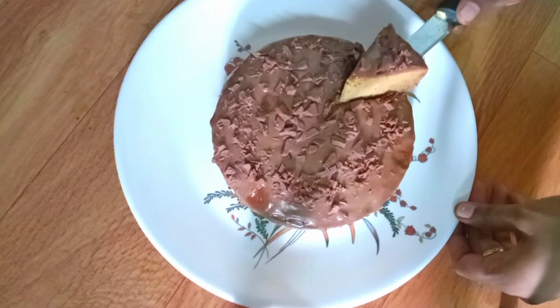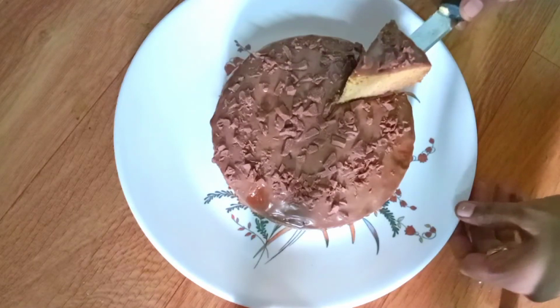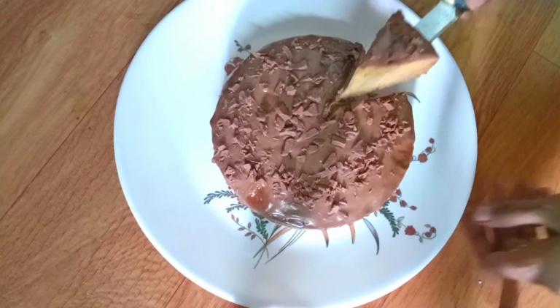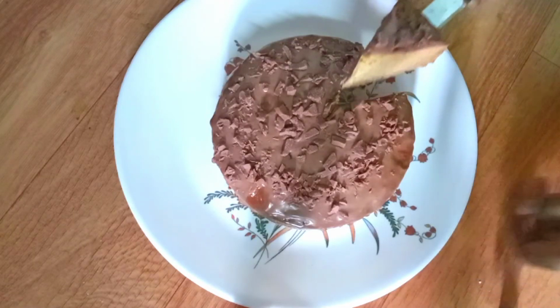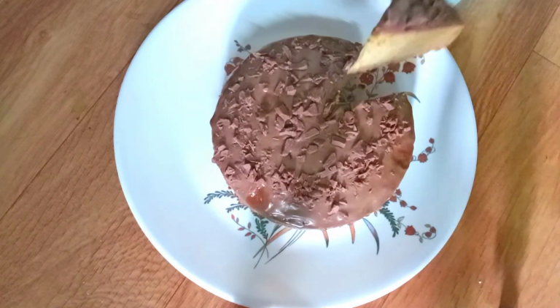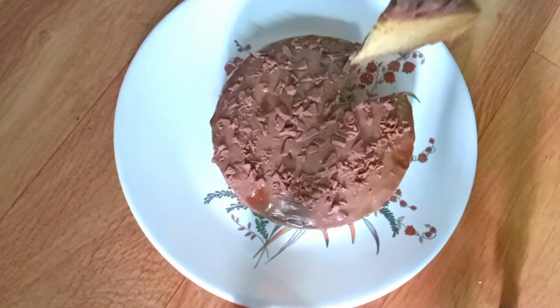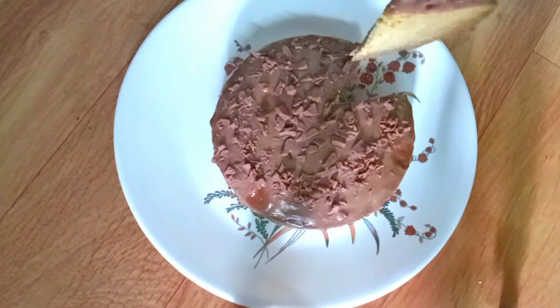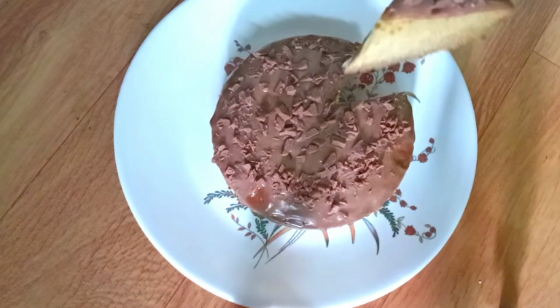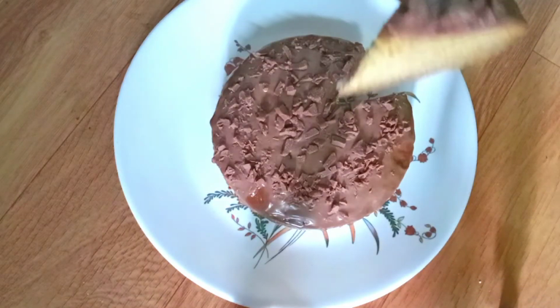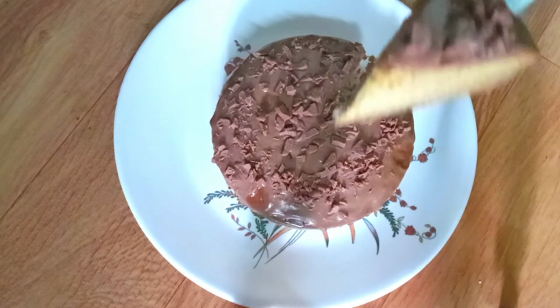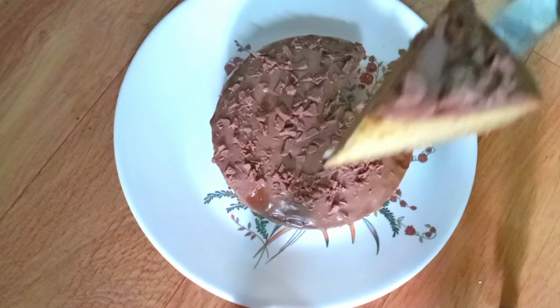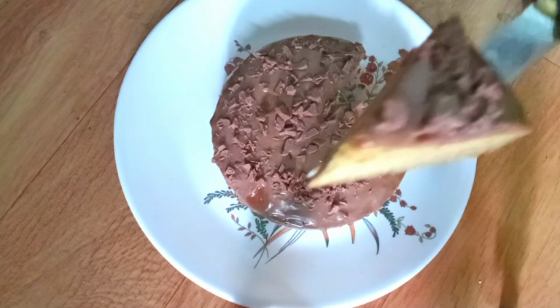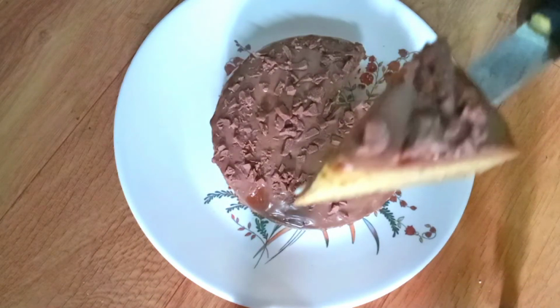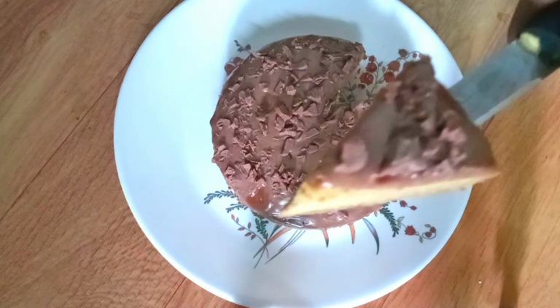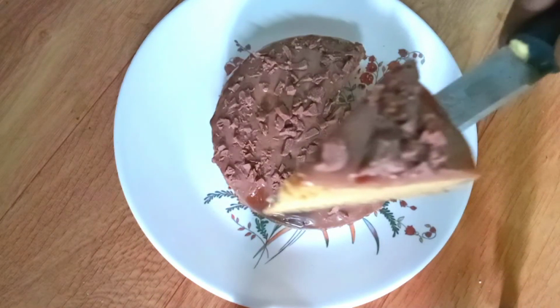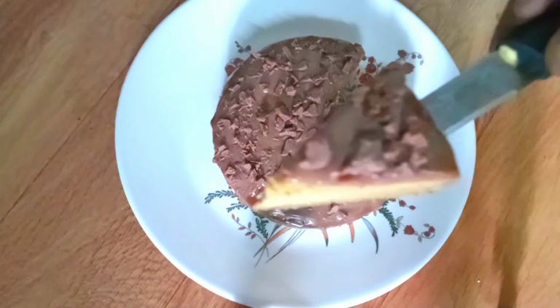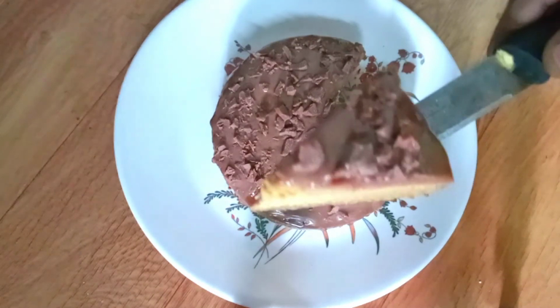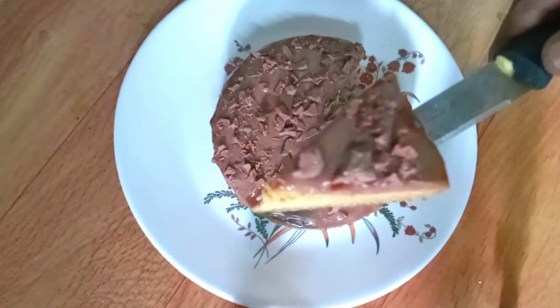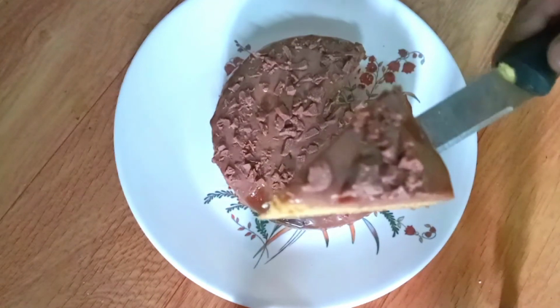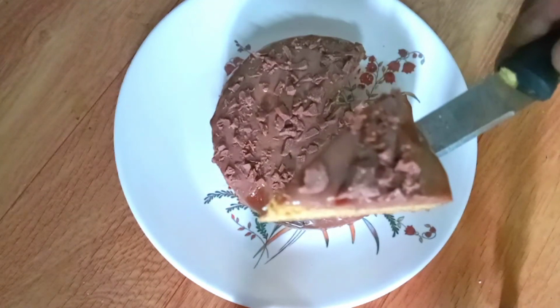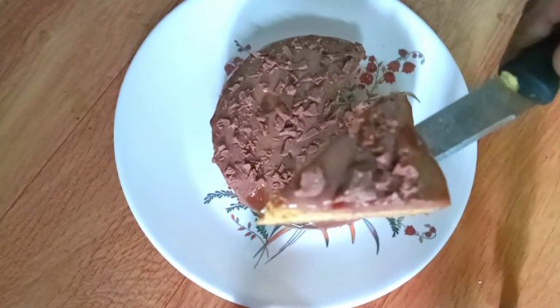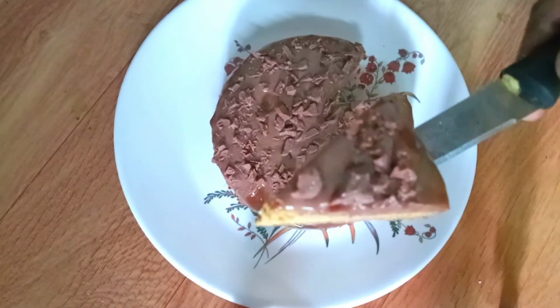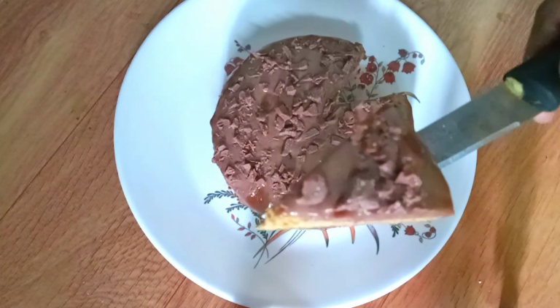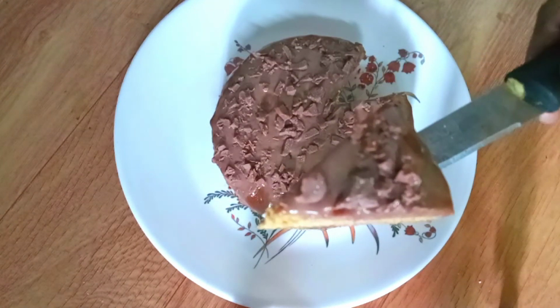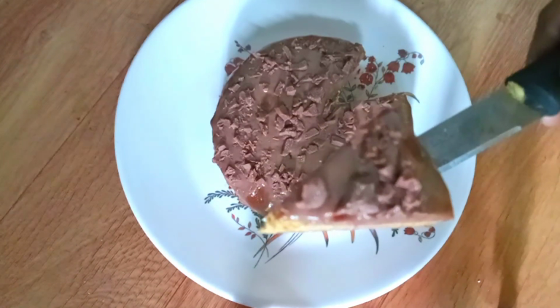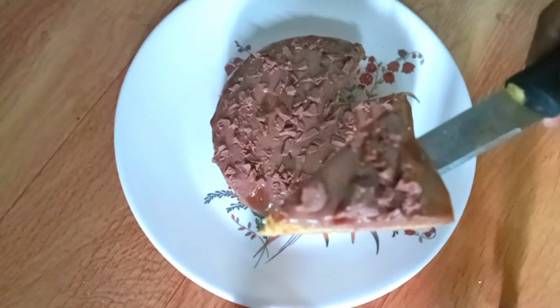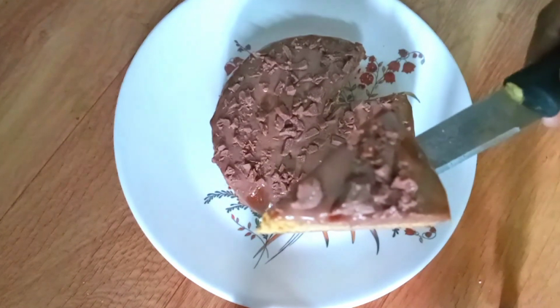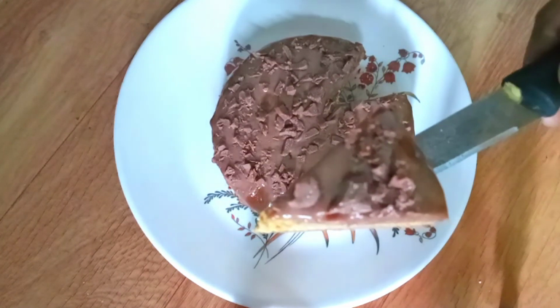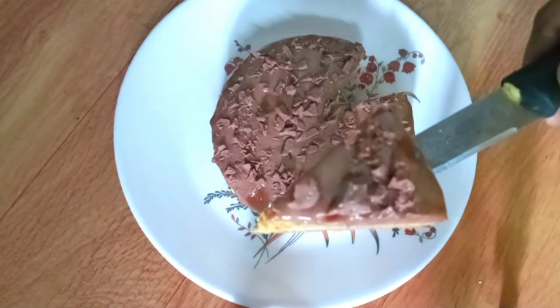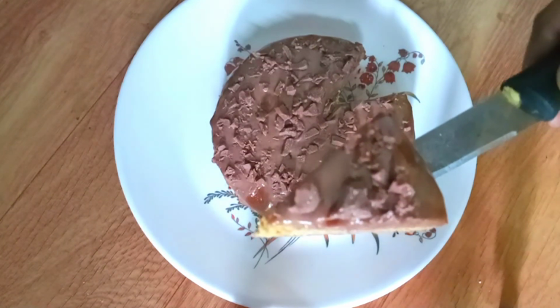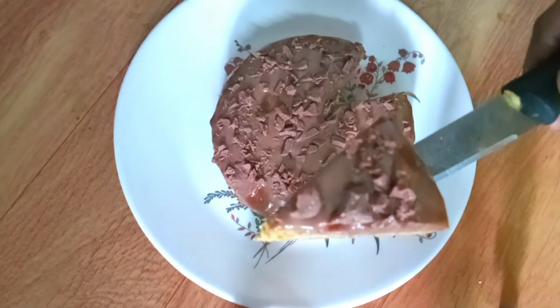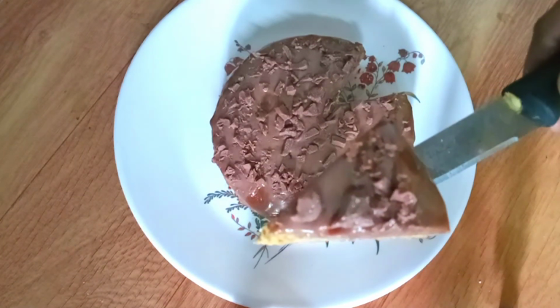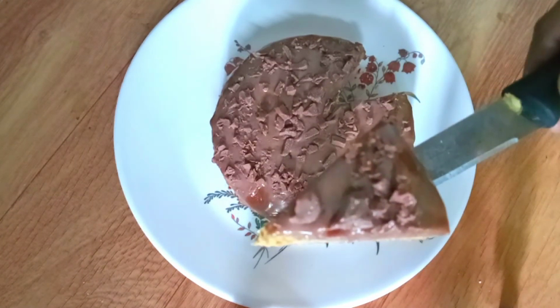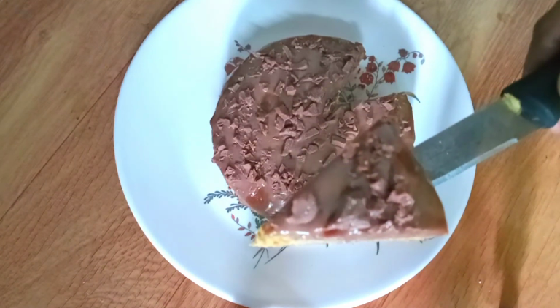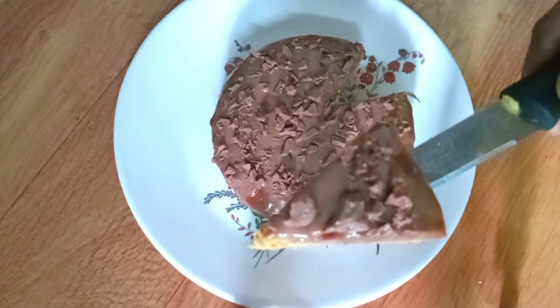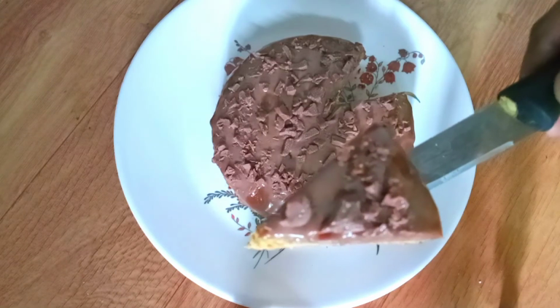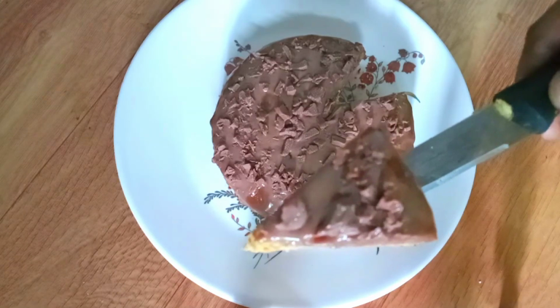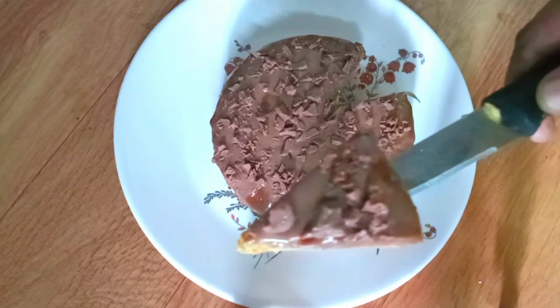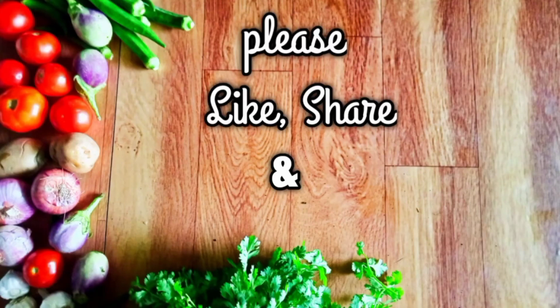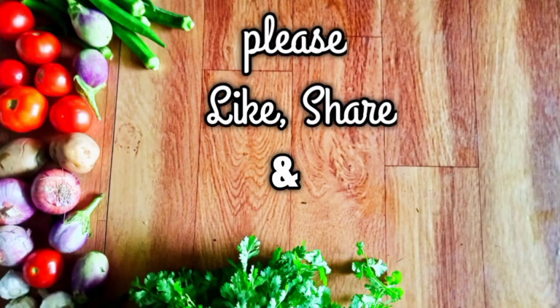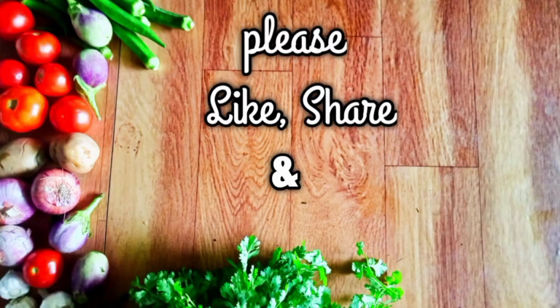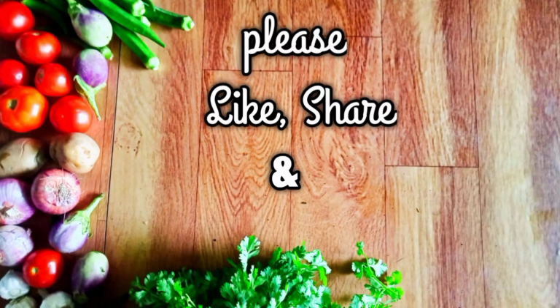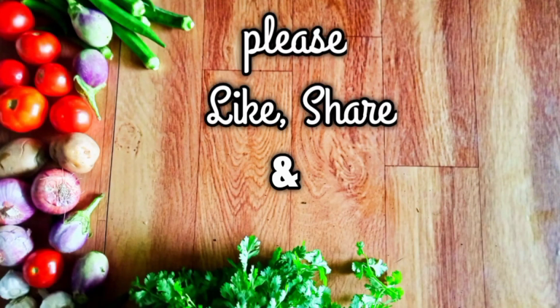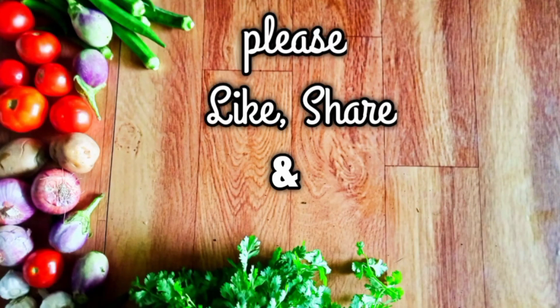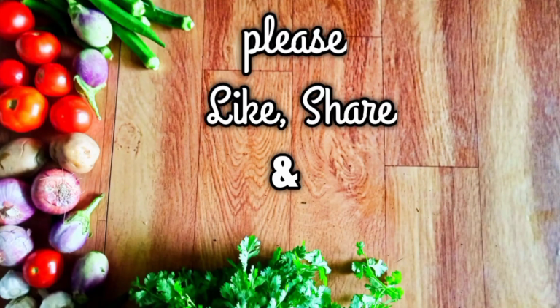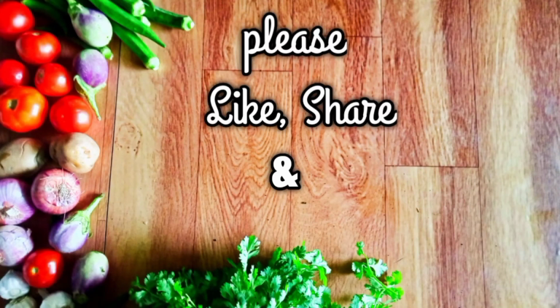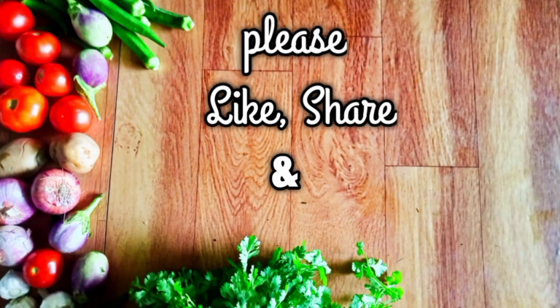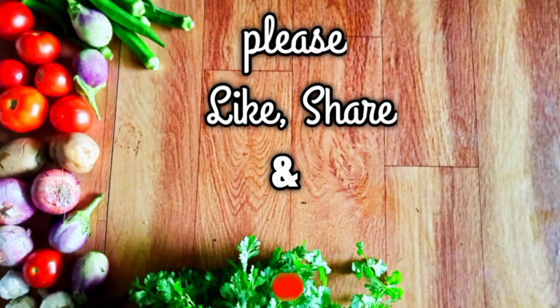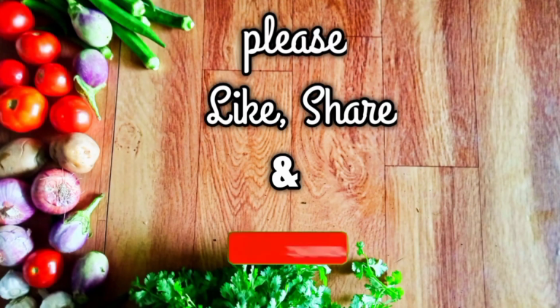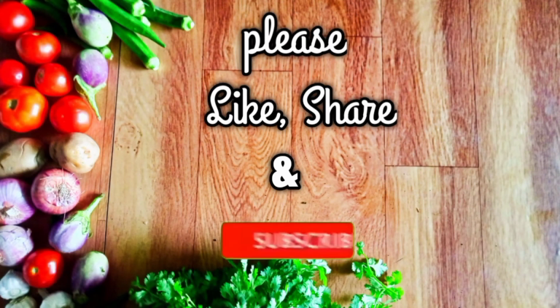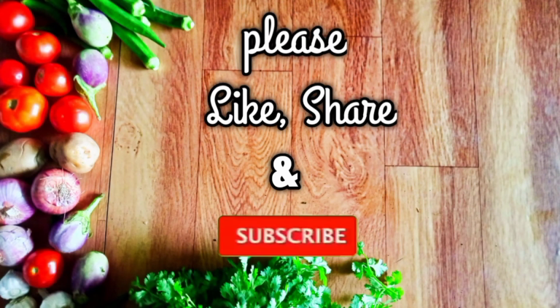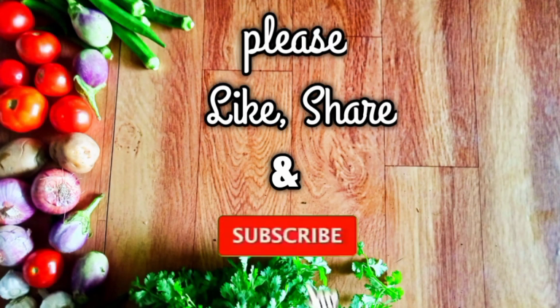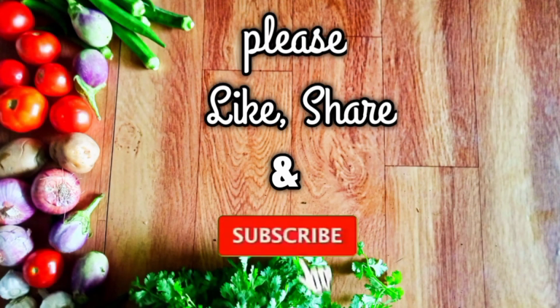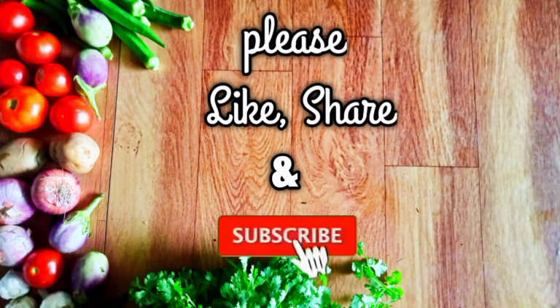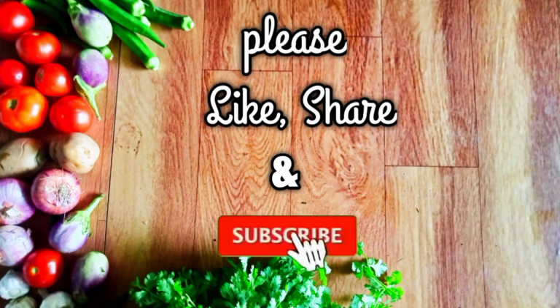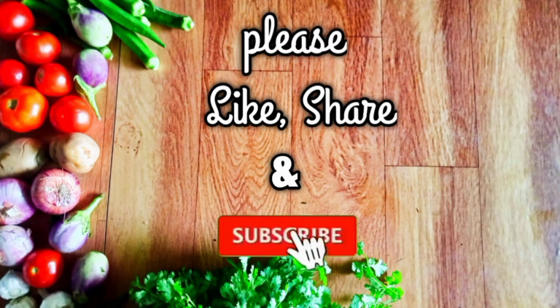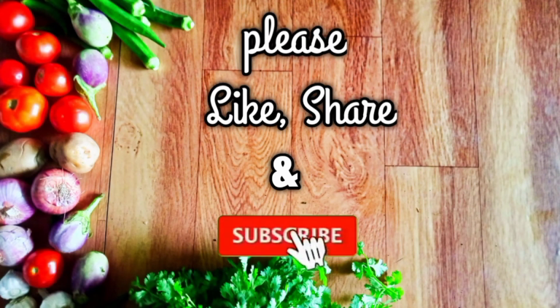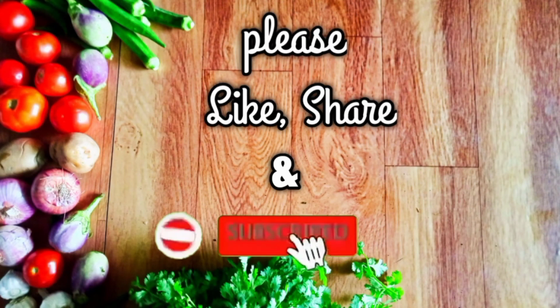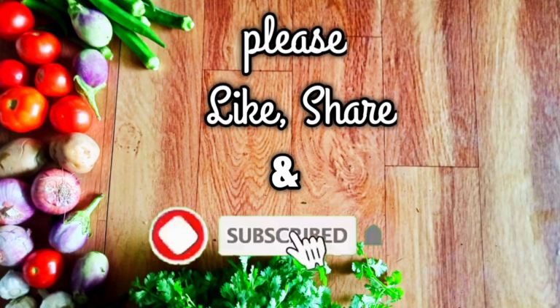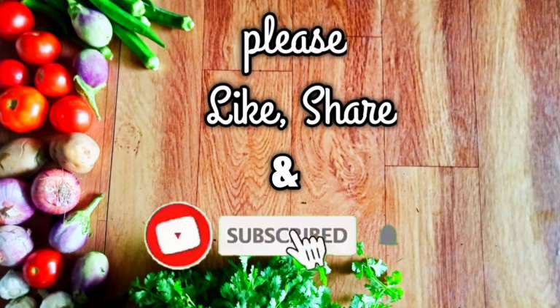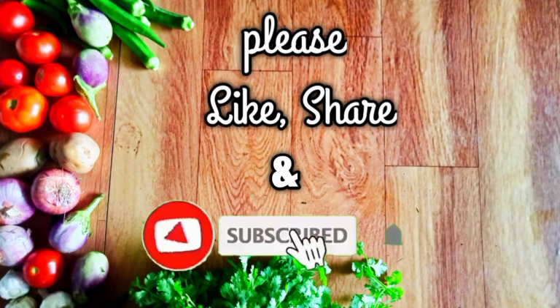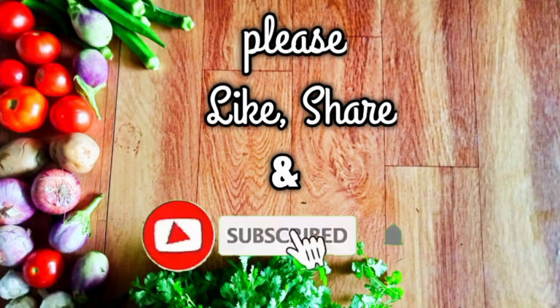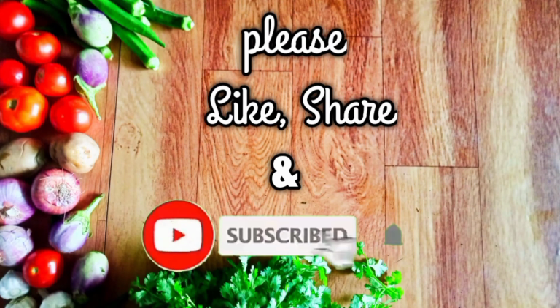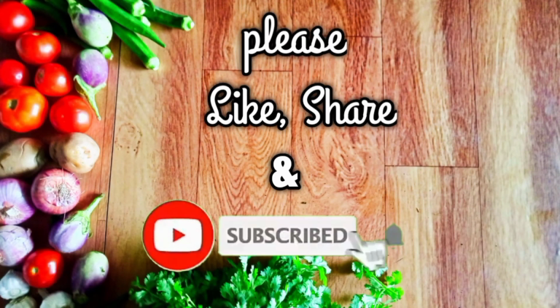The cake is ready. If you are watching this video, please like and share. Subscribe and click the bell button.